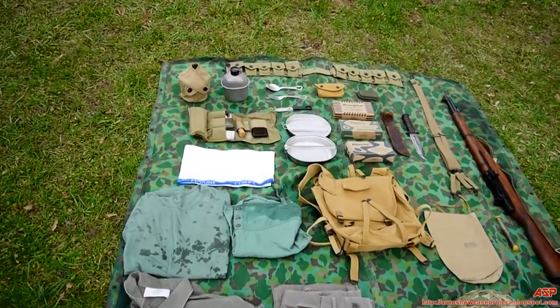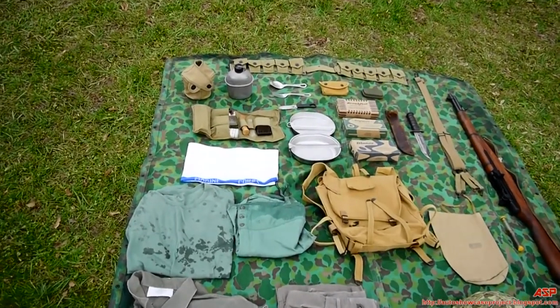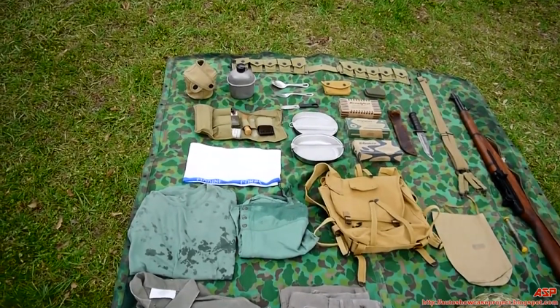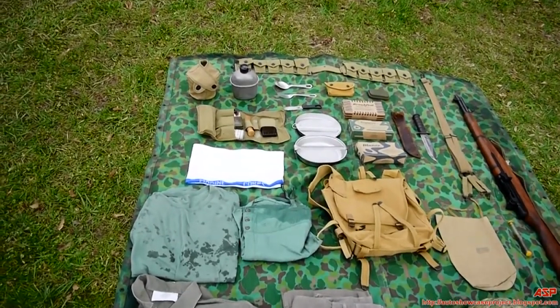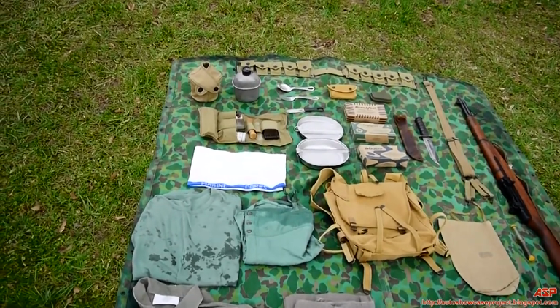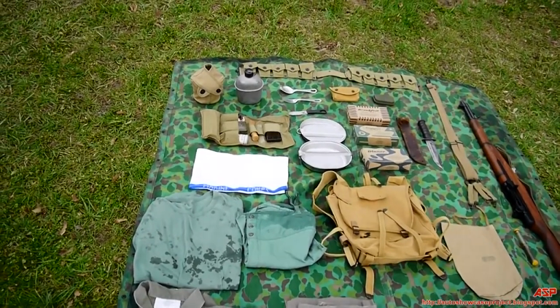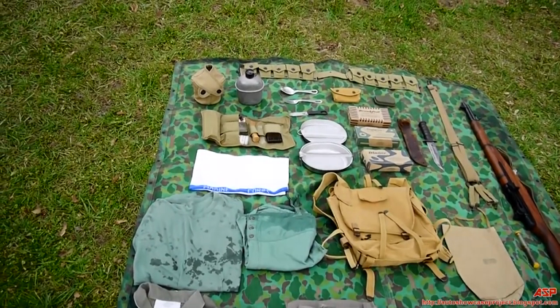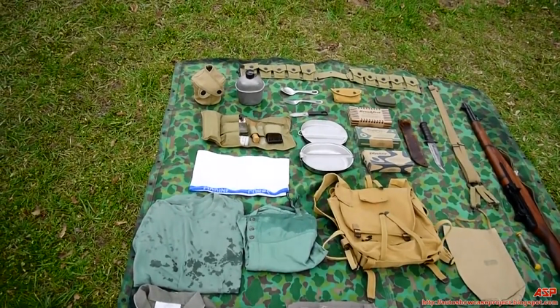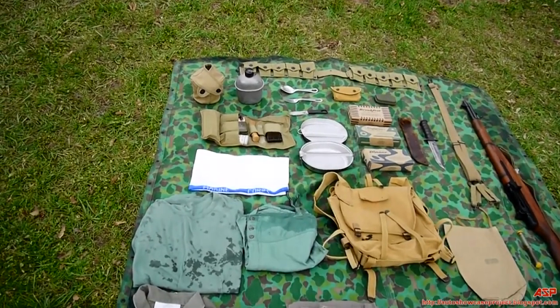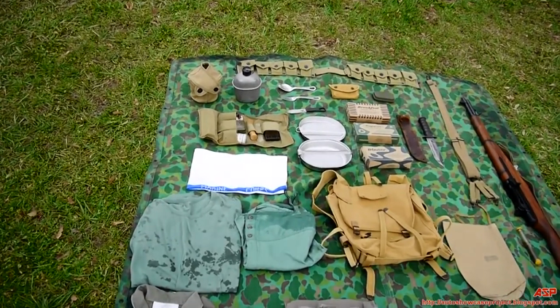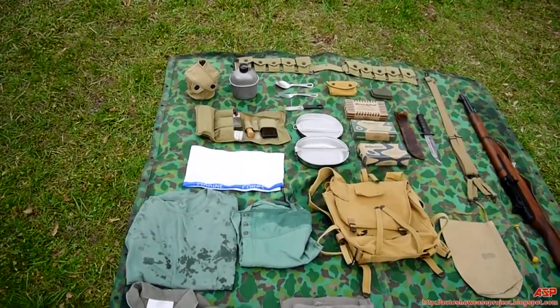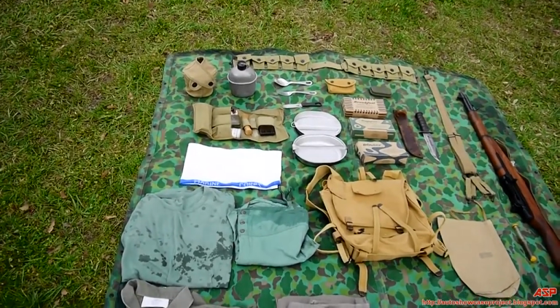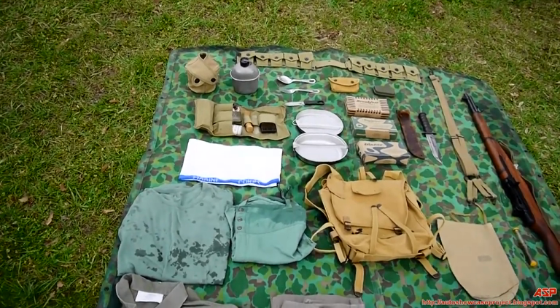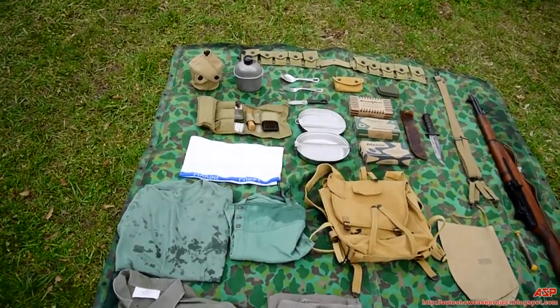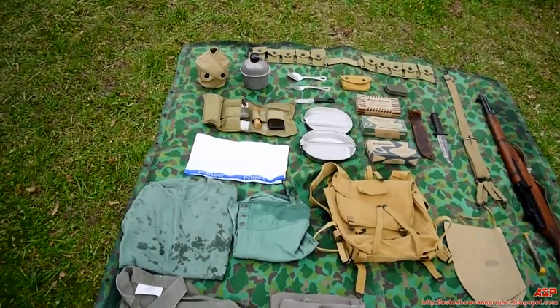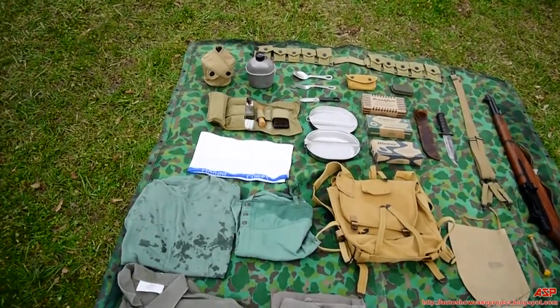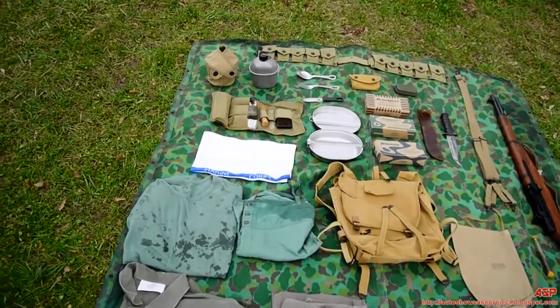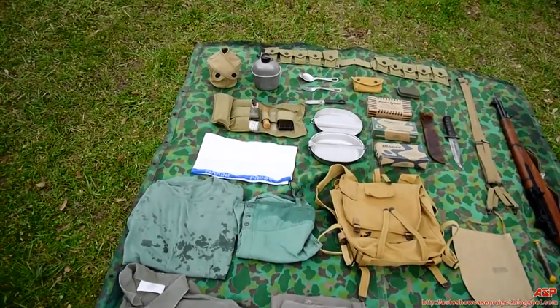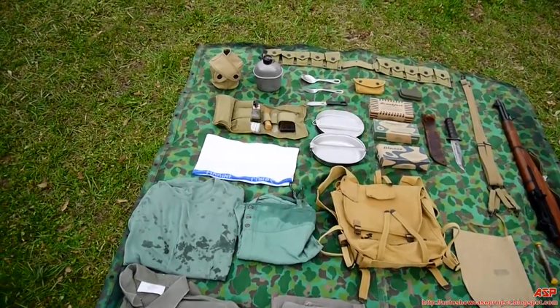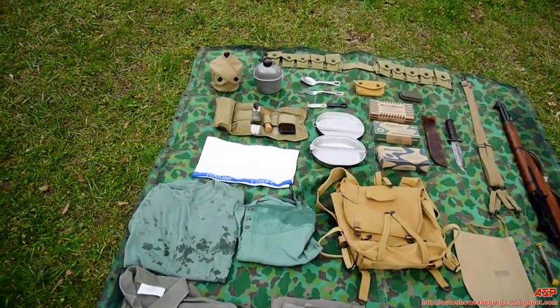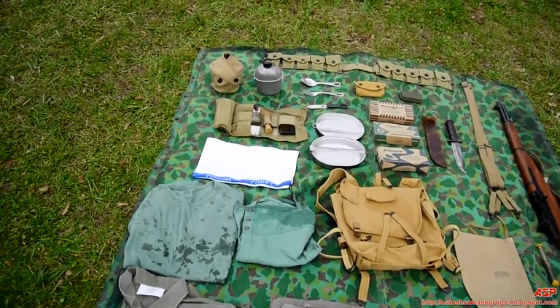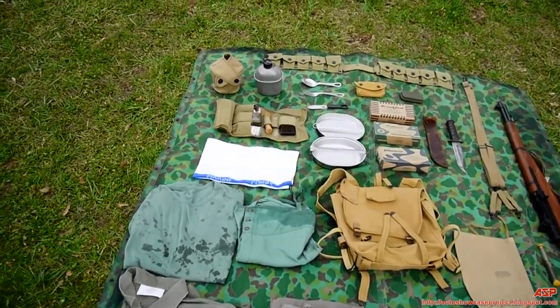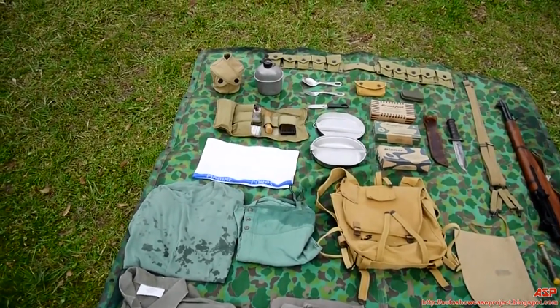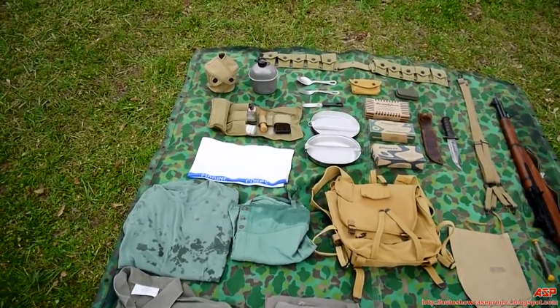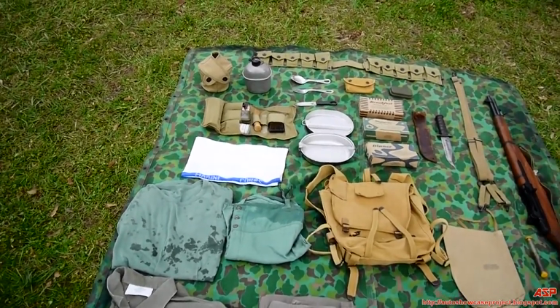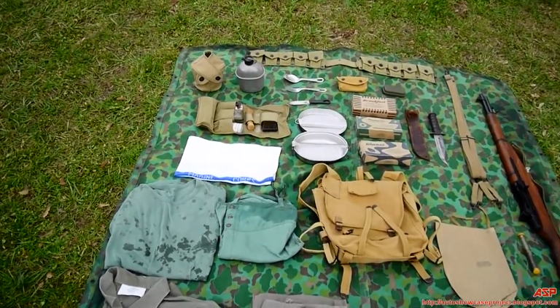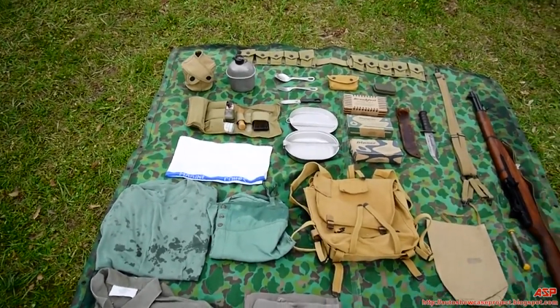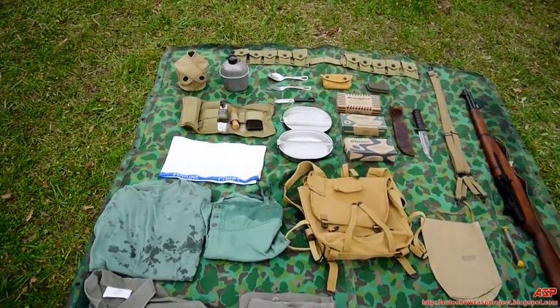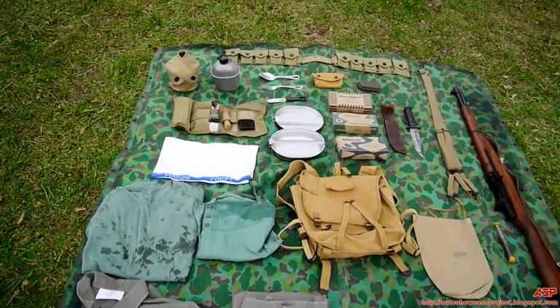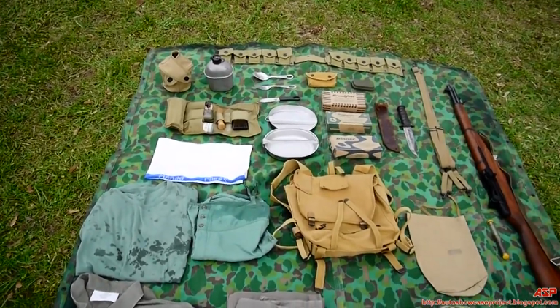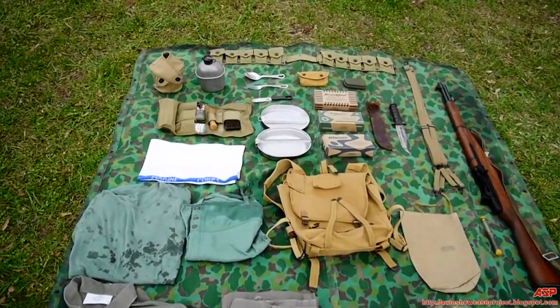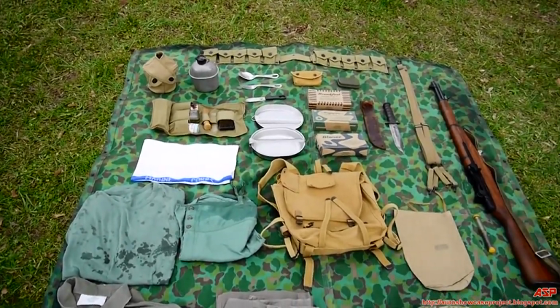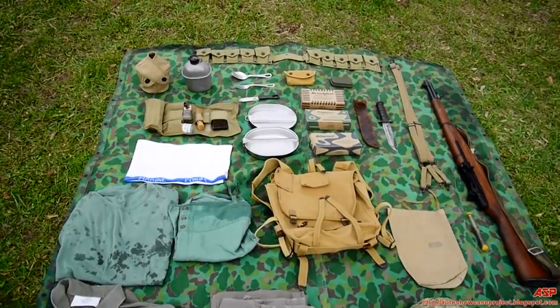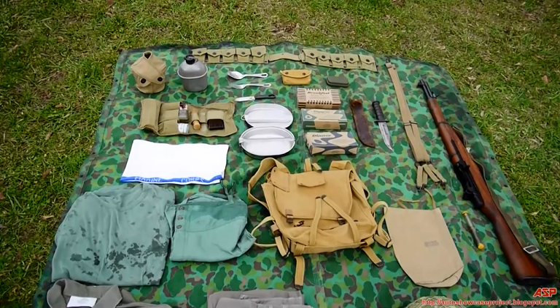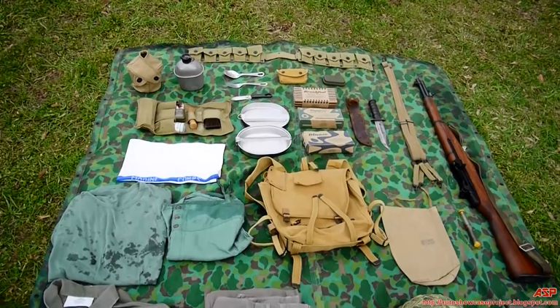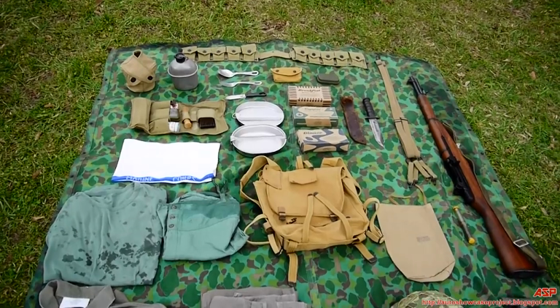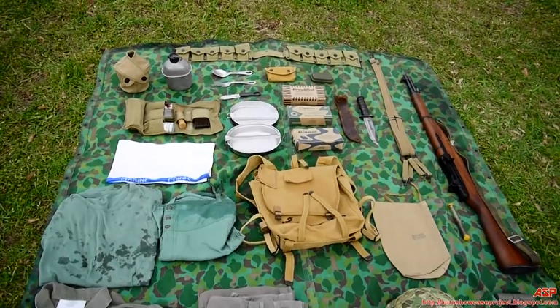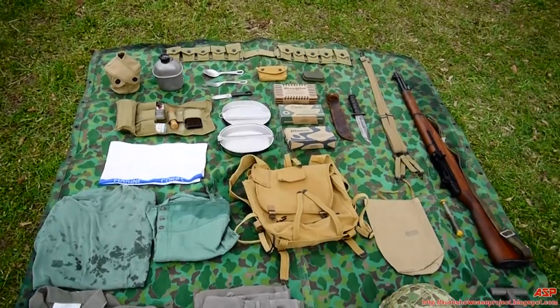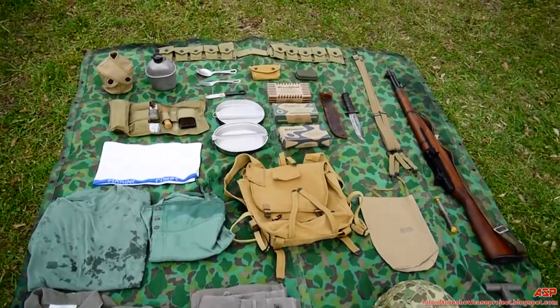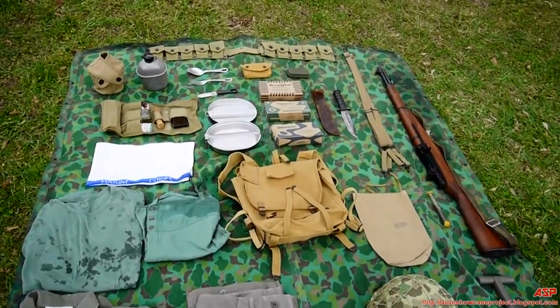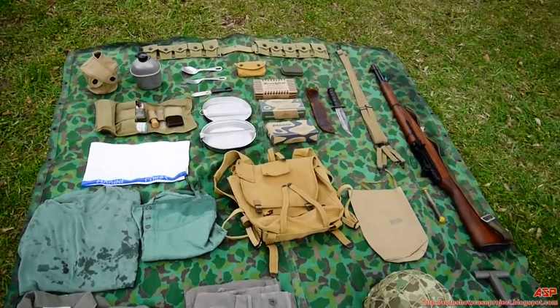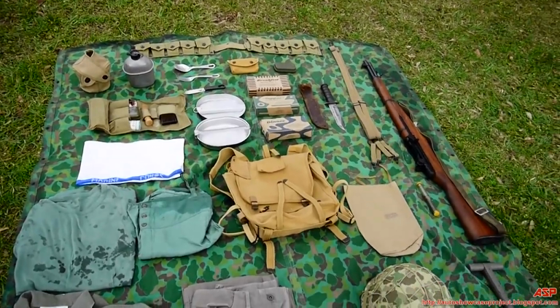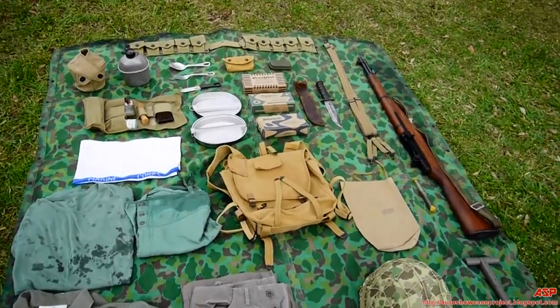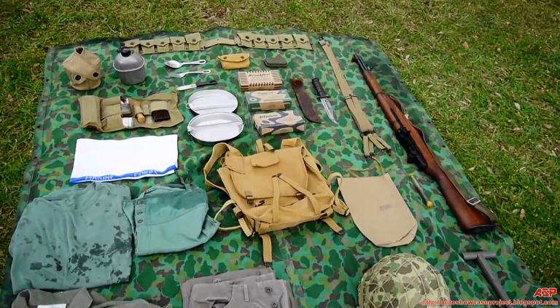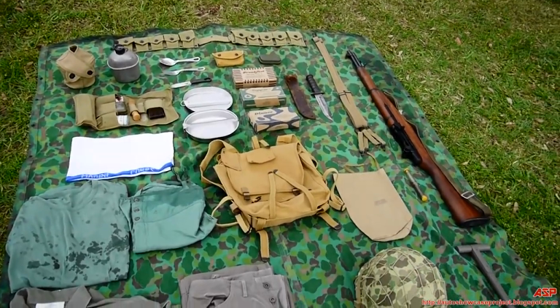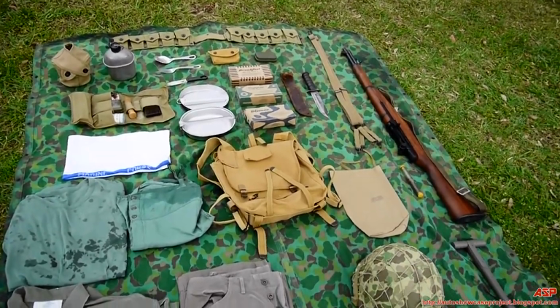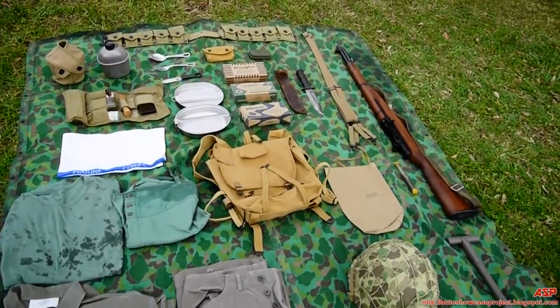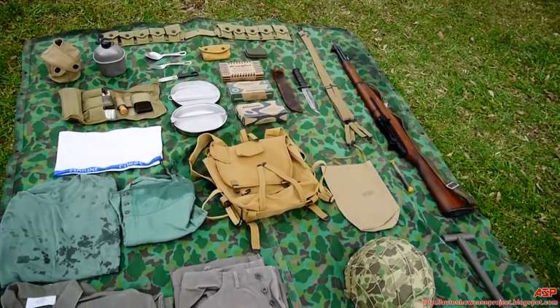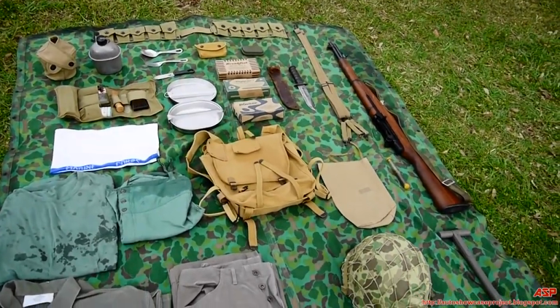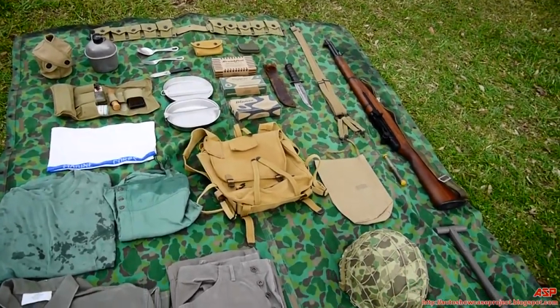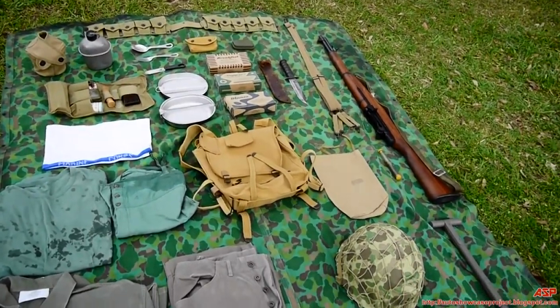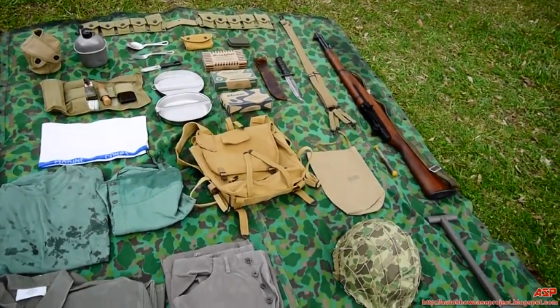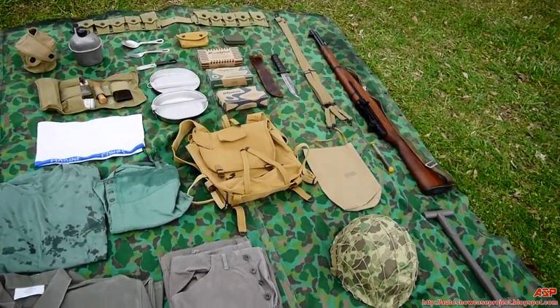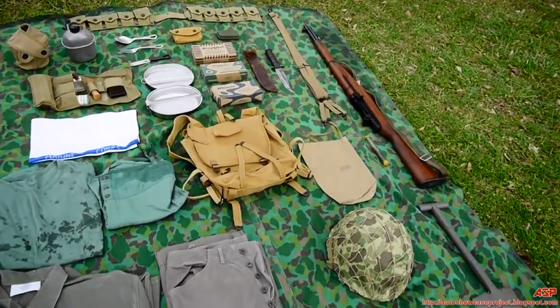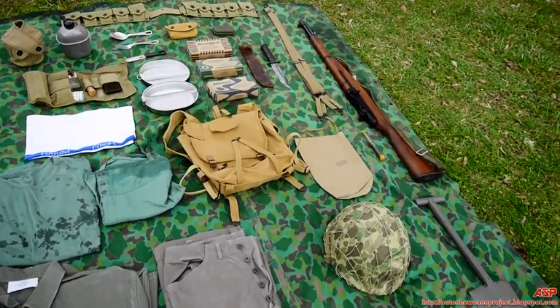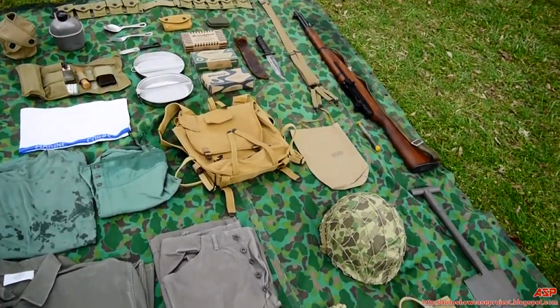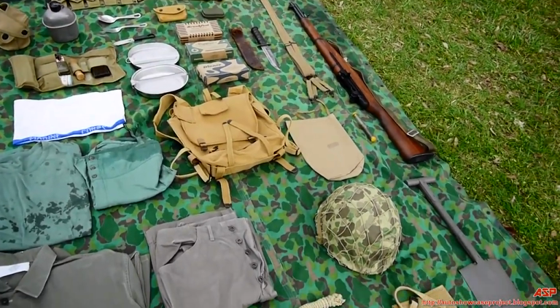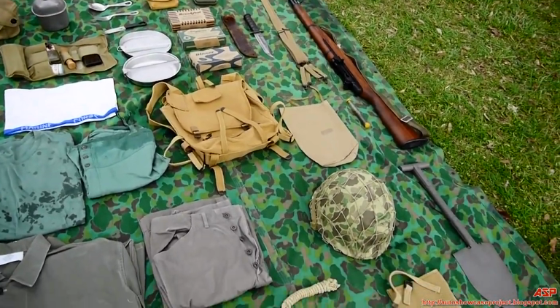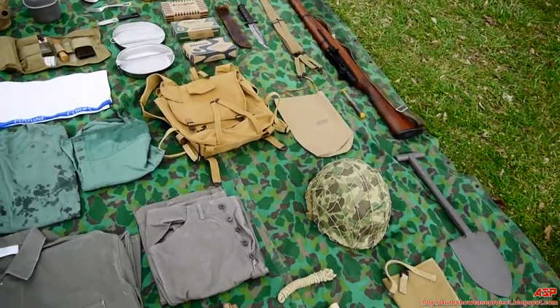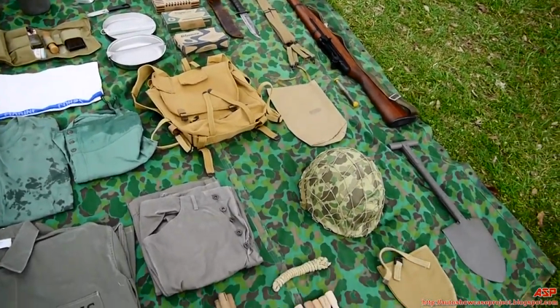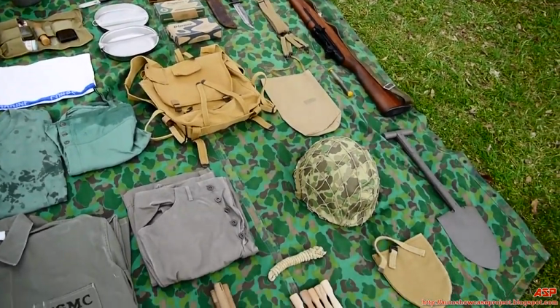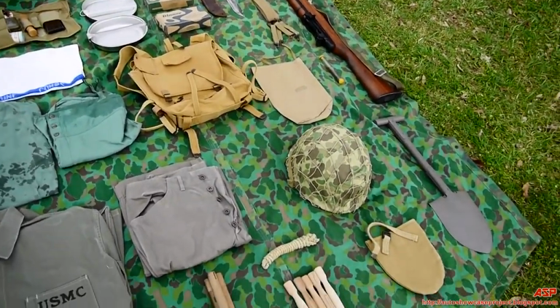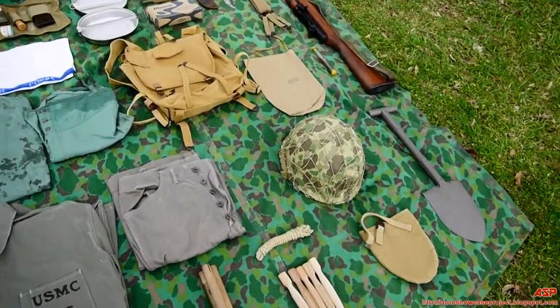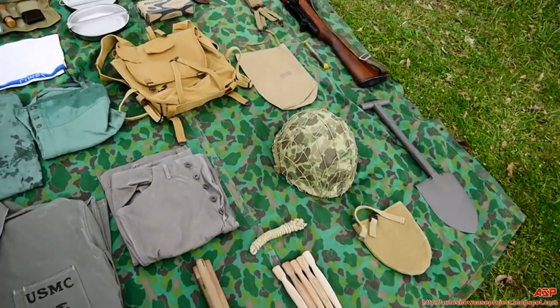Early in the war, 1942, nothing was camouflaged yet. They were still using Springfield rifles. So this would be more late war gear that you see here.